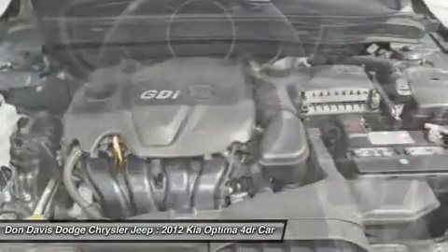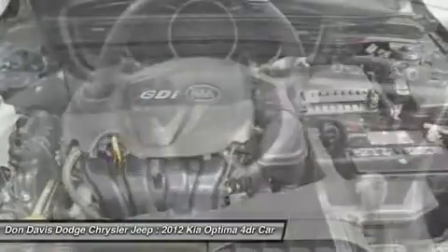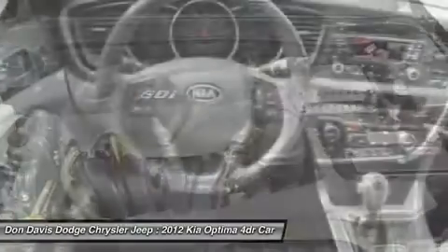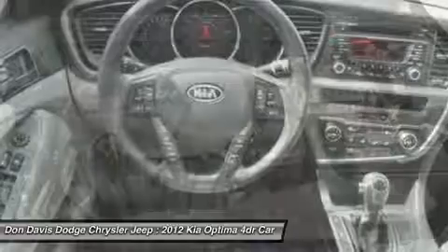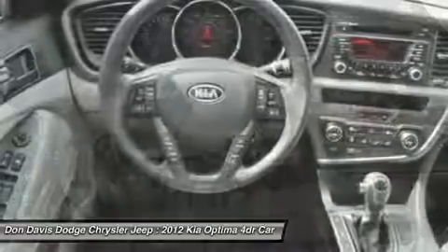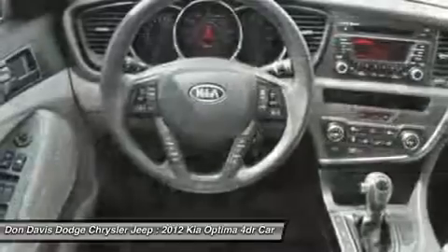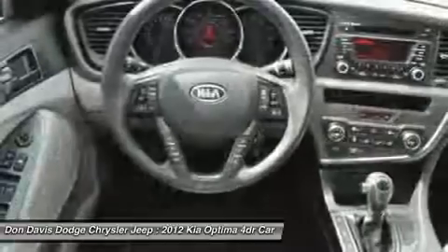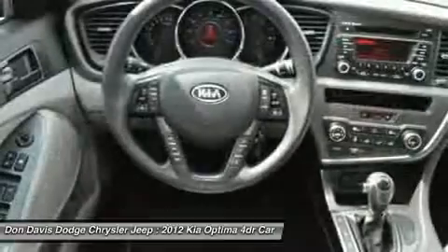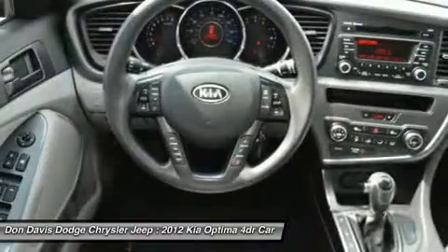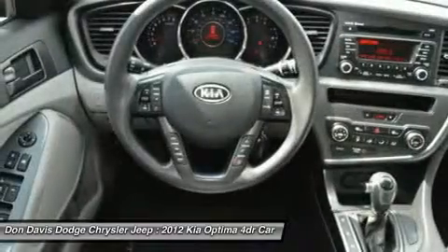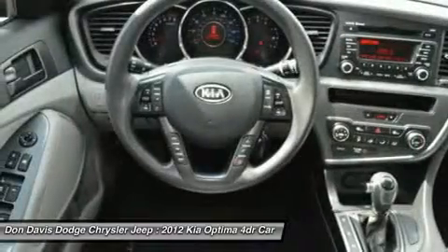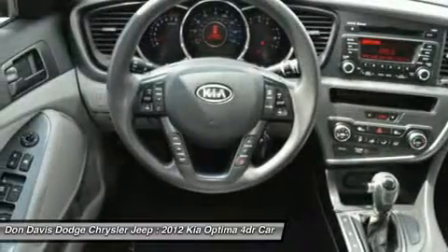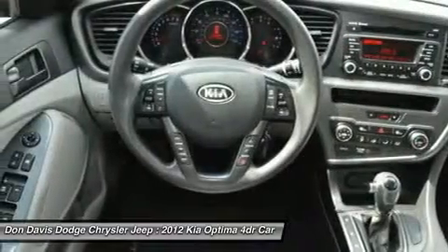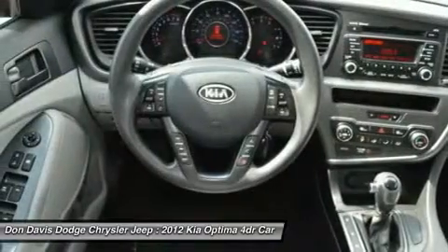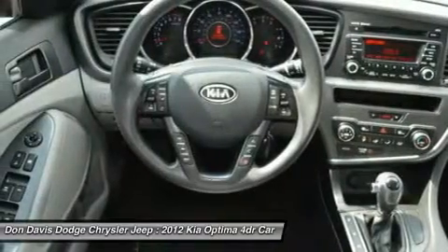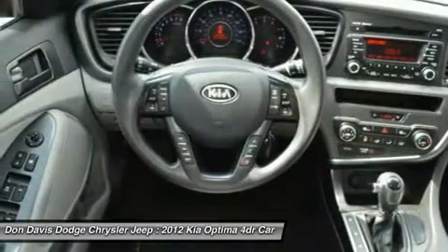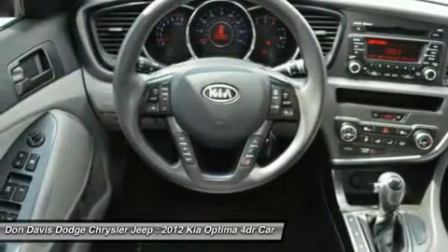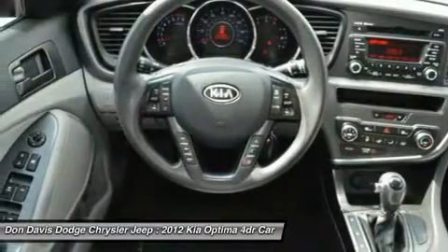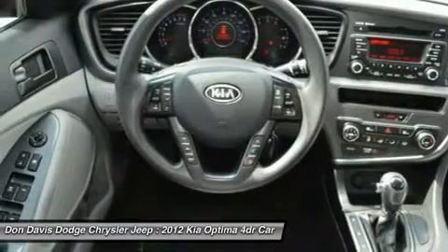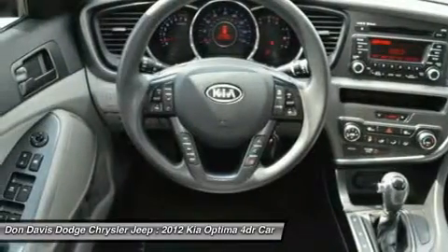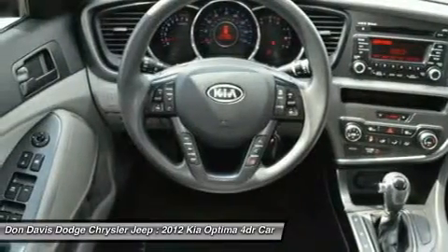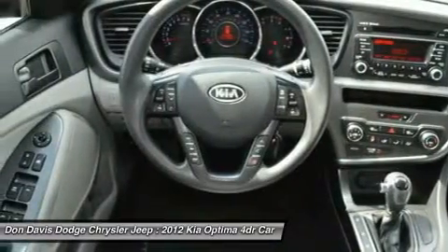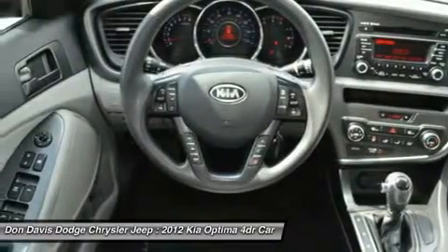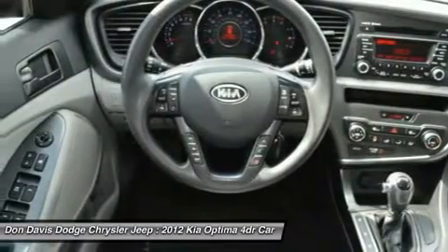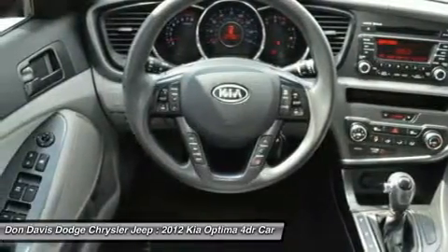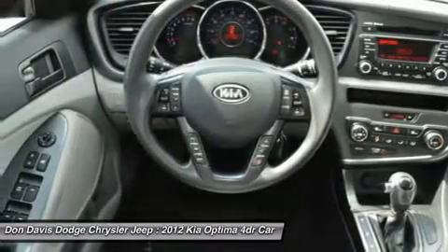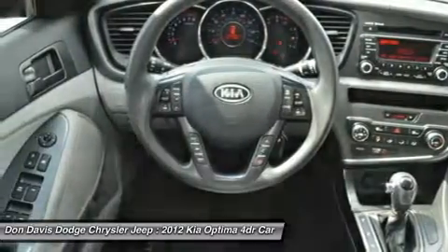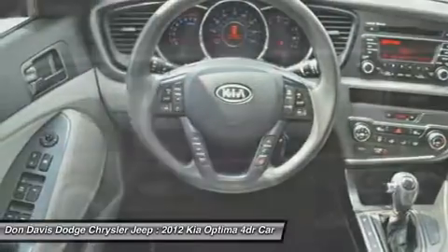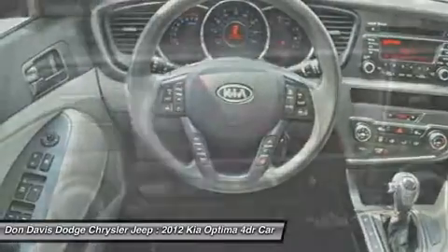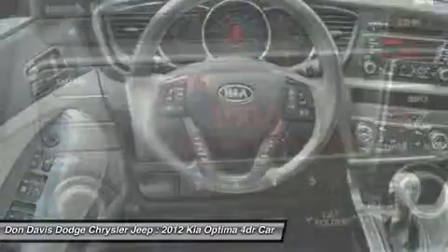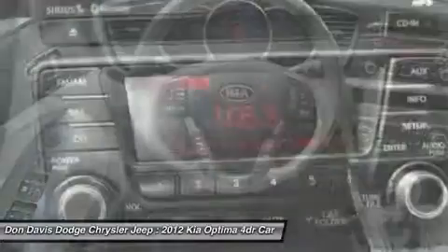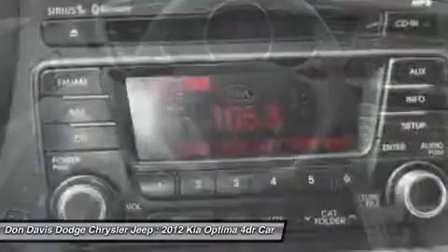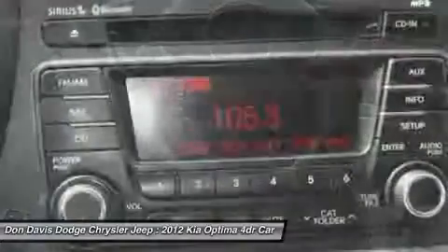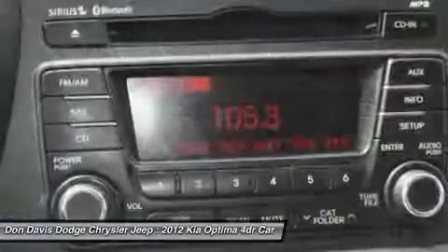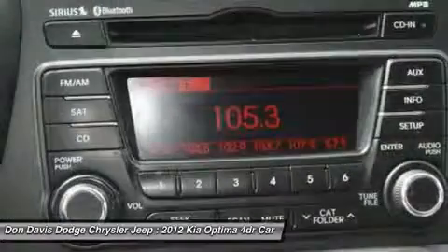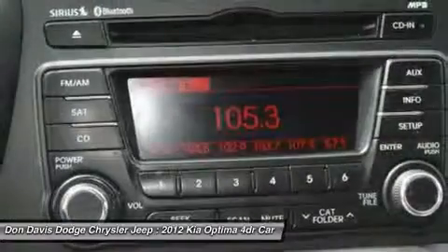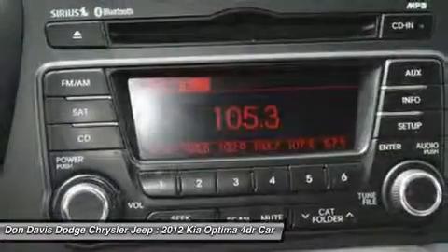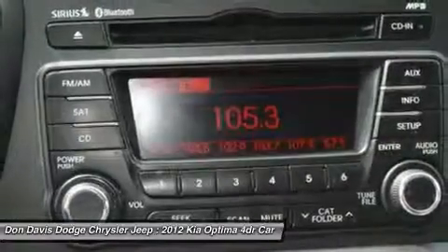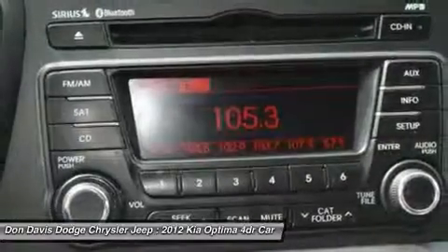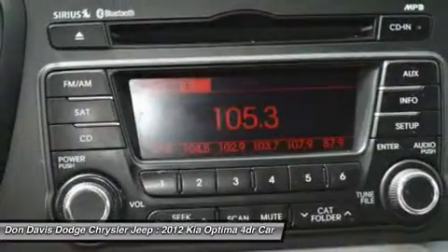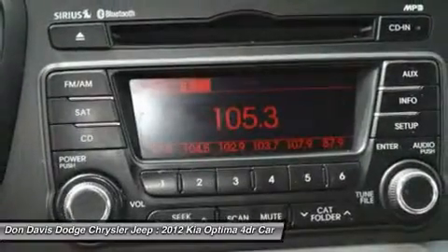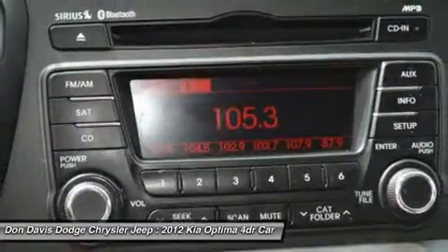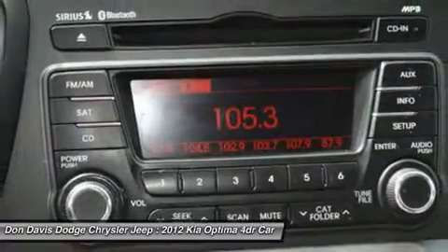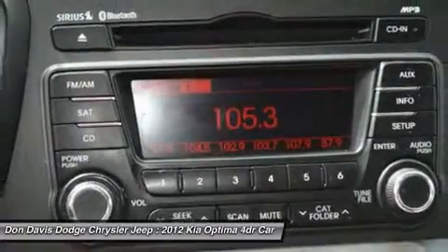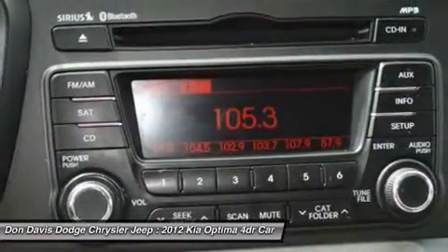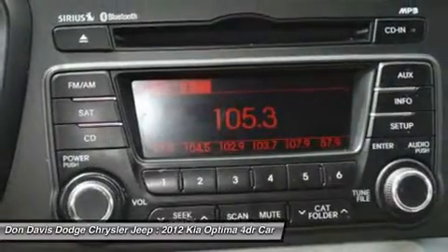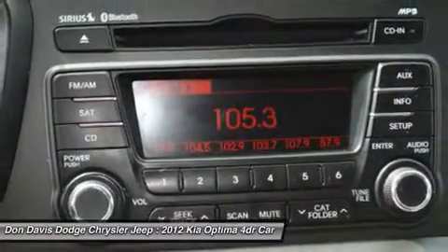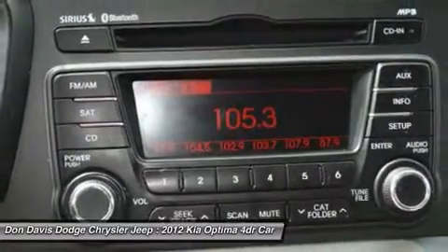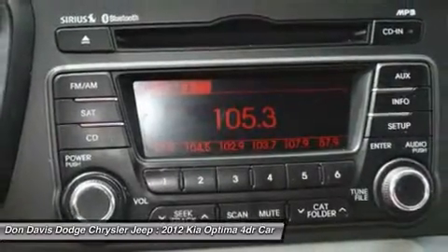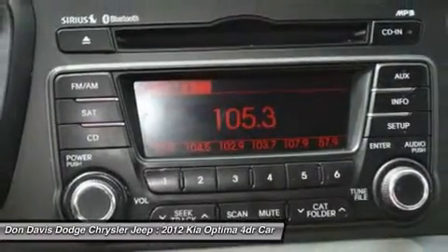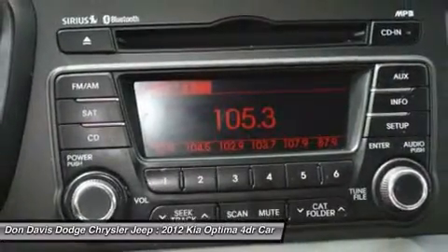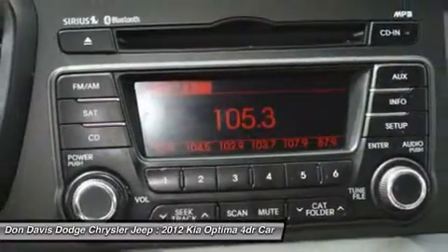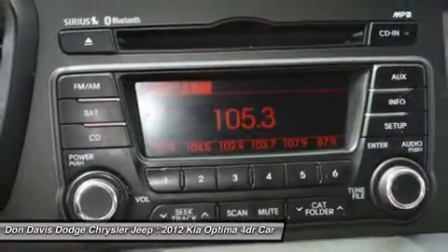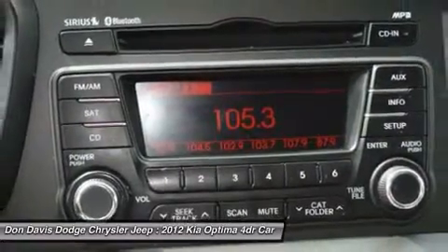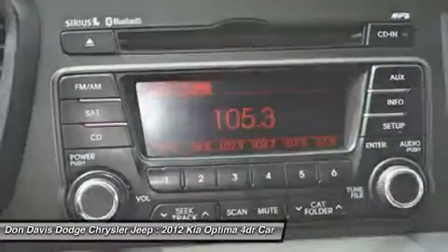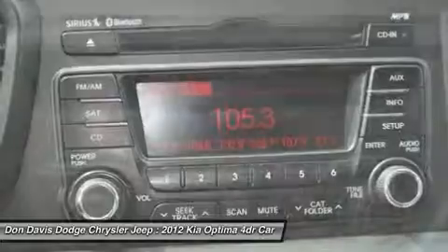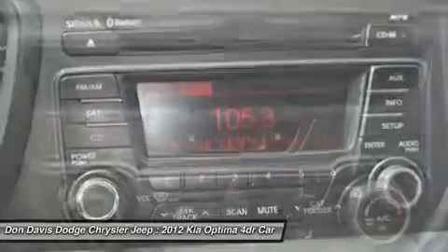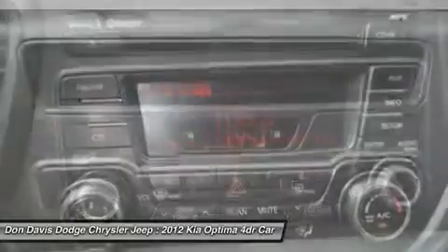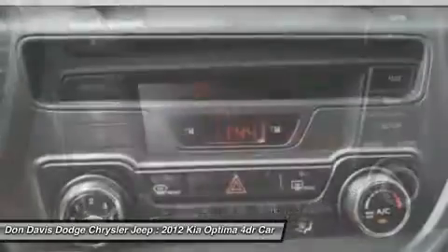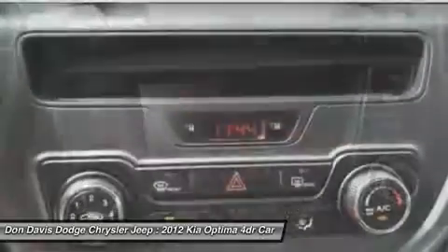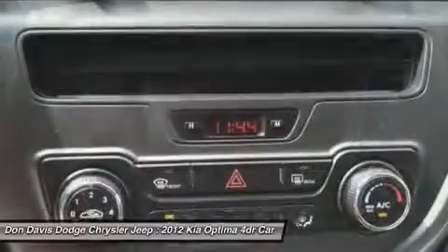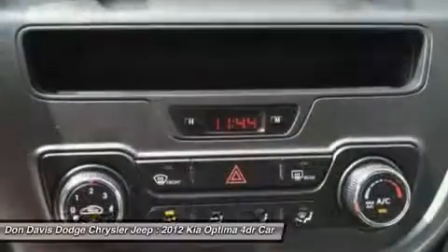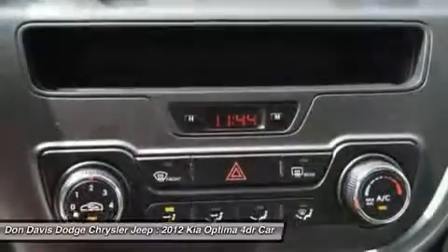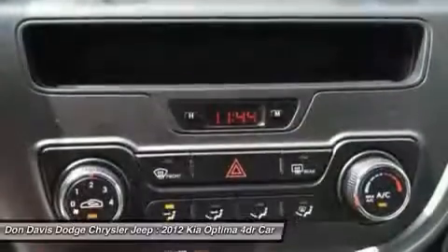Keyless entry. If you like it online, you'll love it in your driveway. Take it for a spin today.